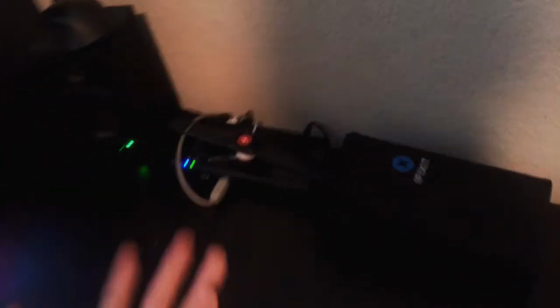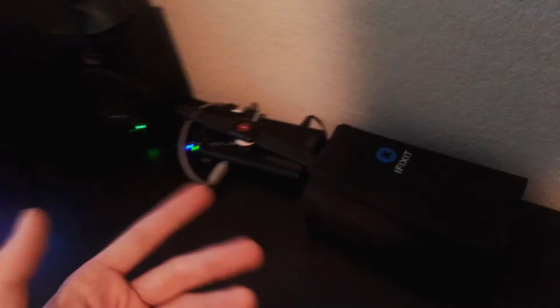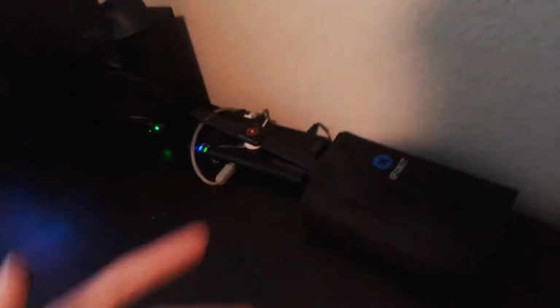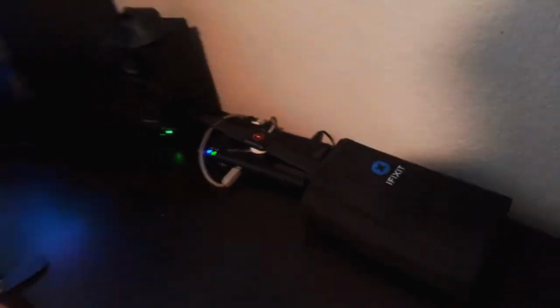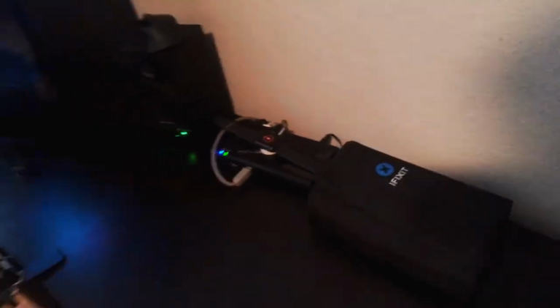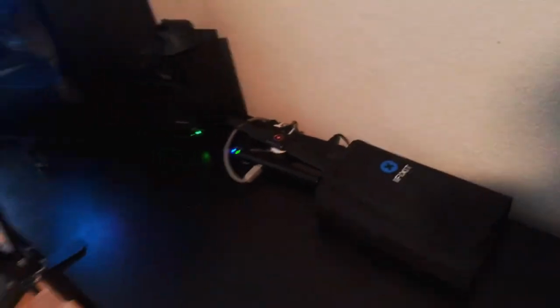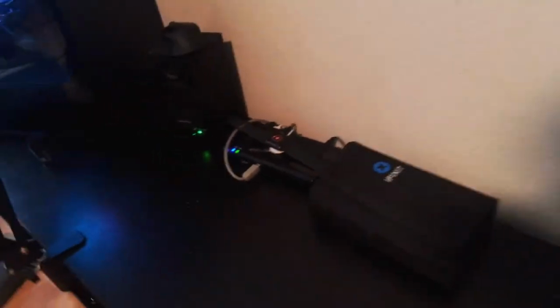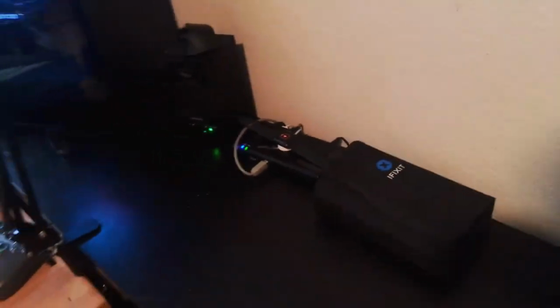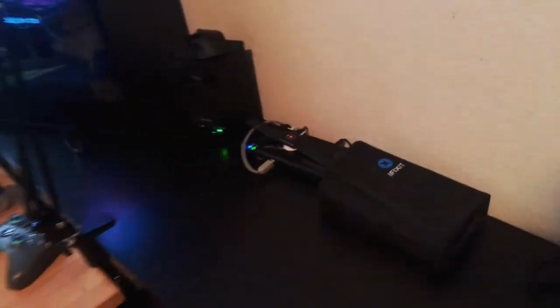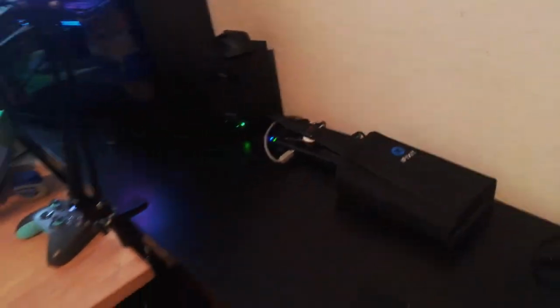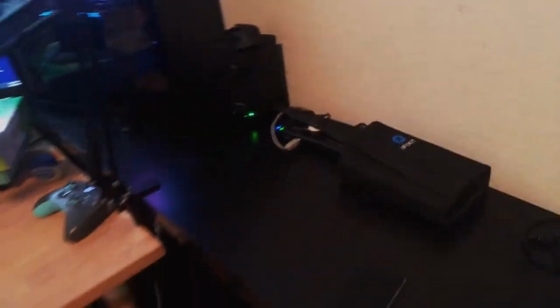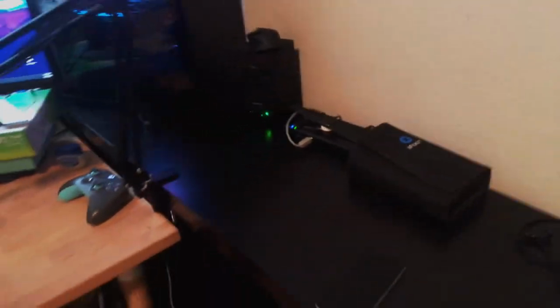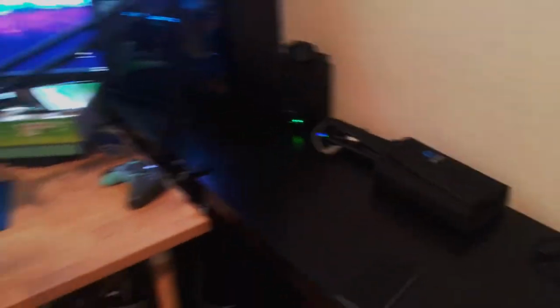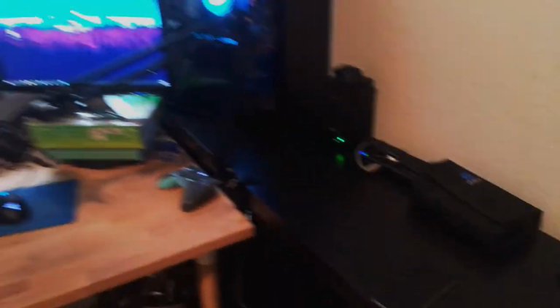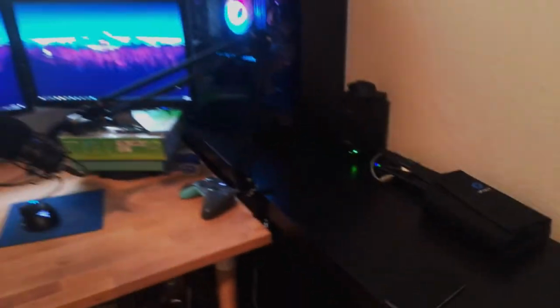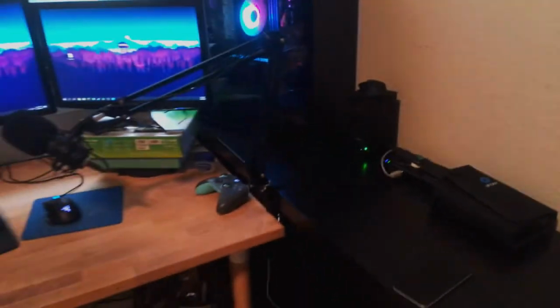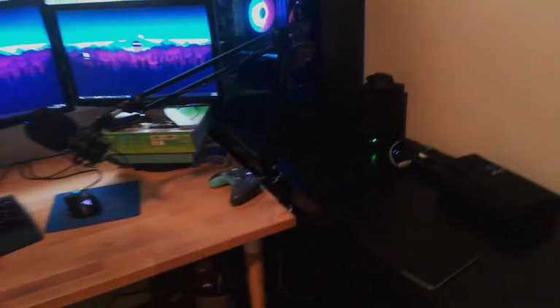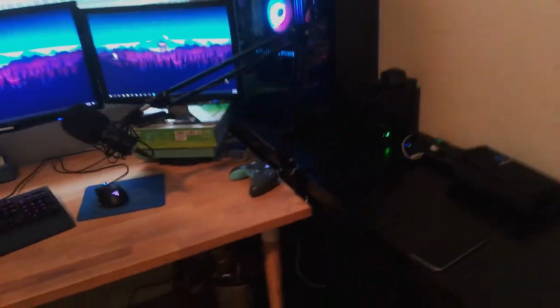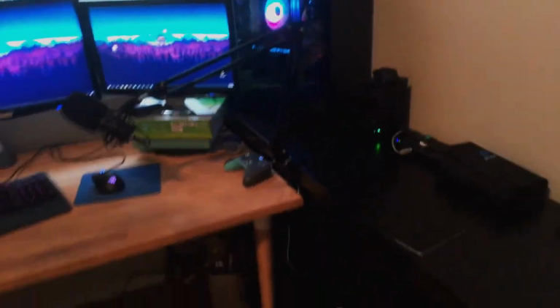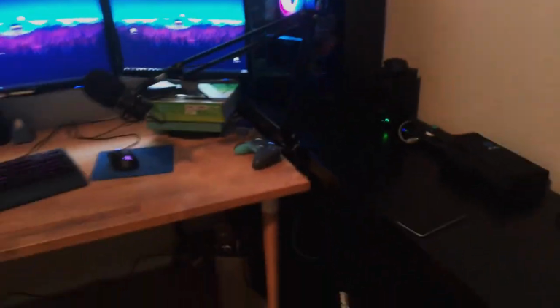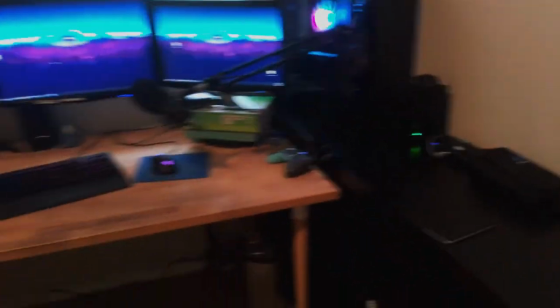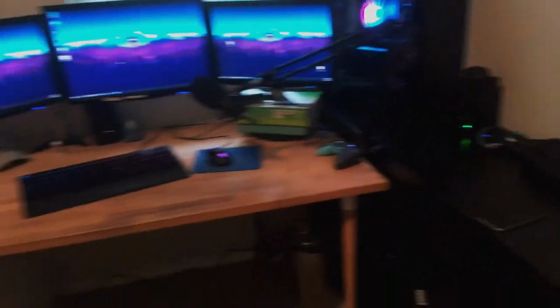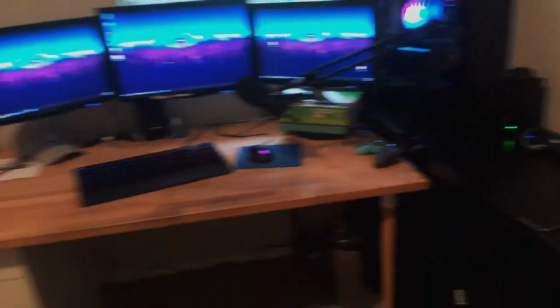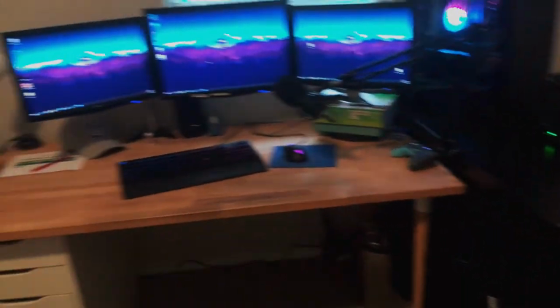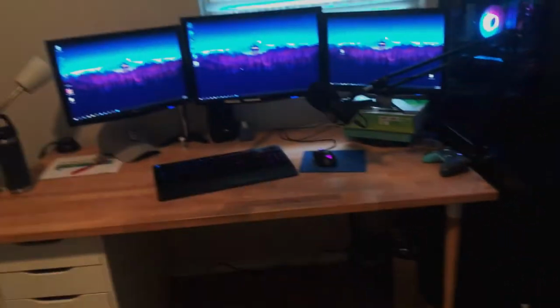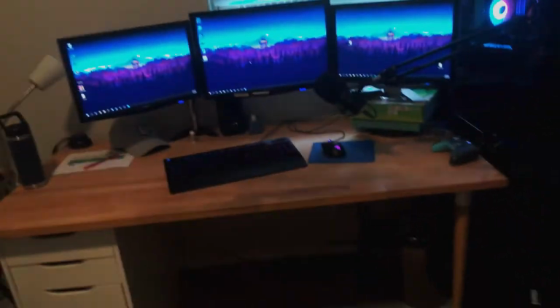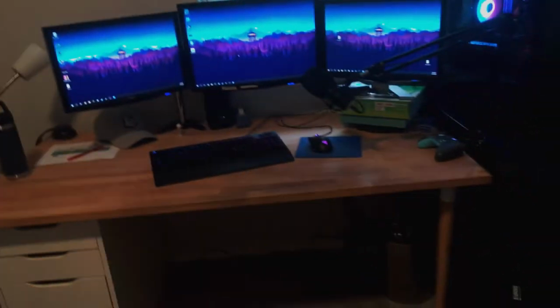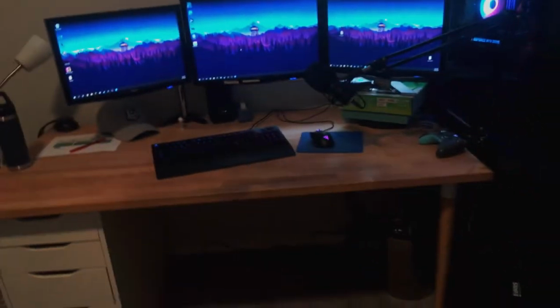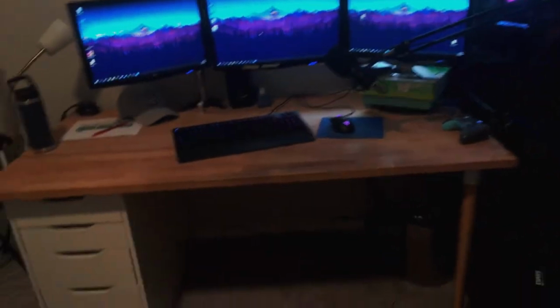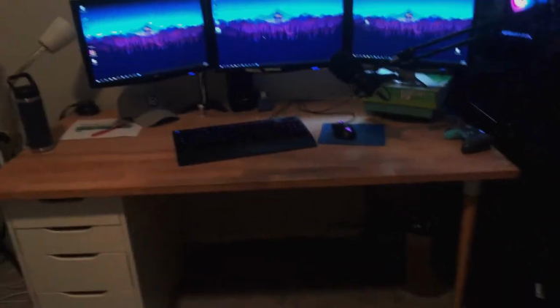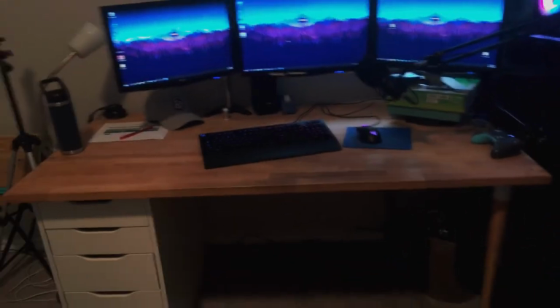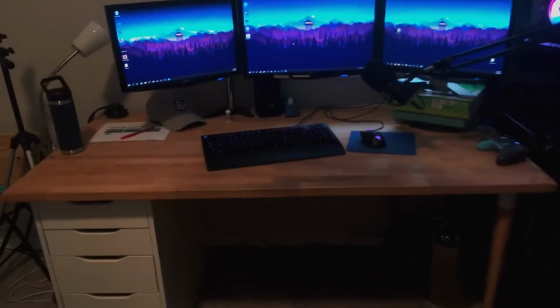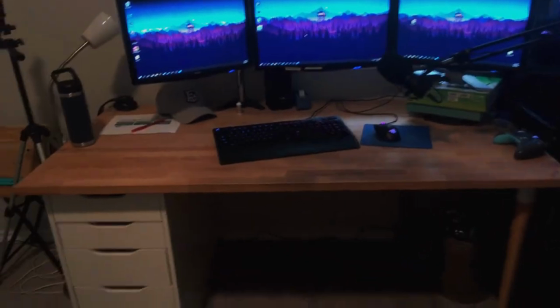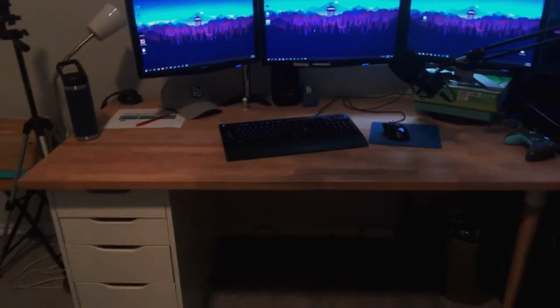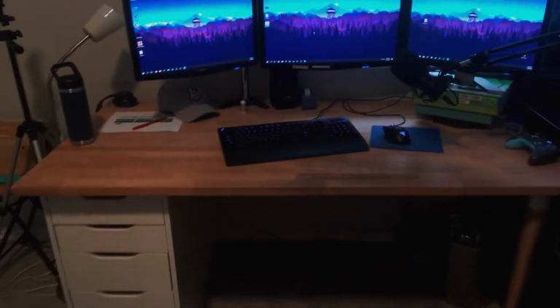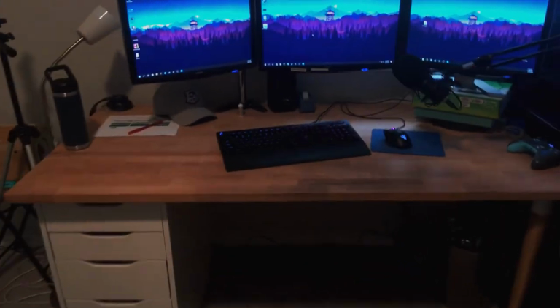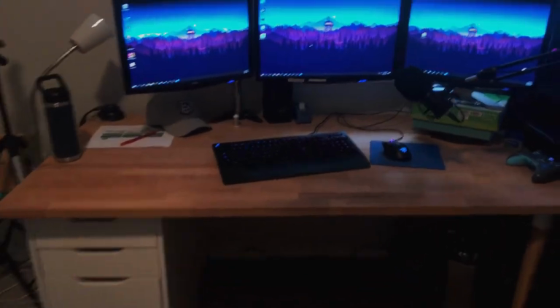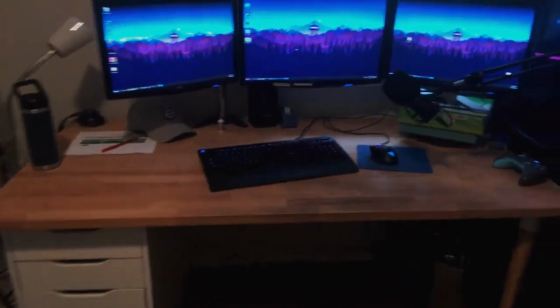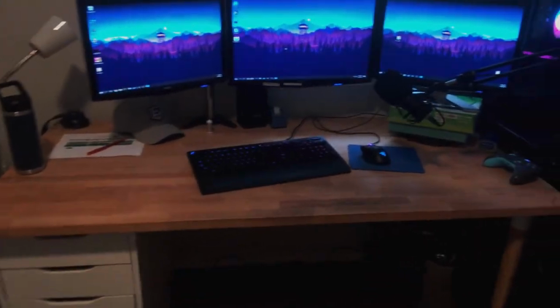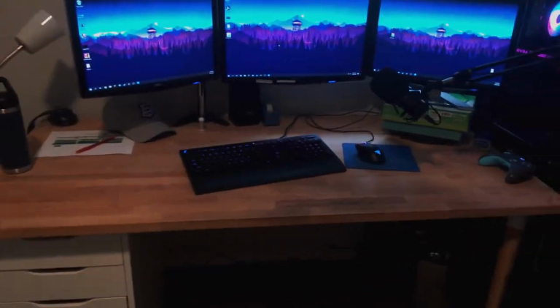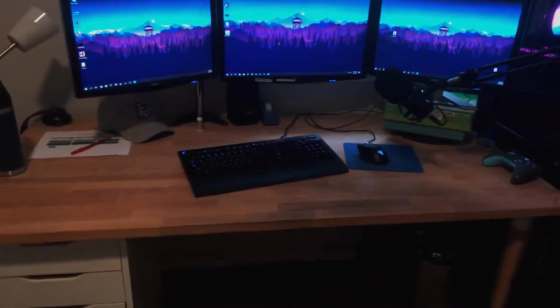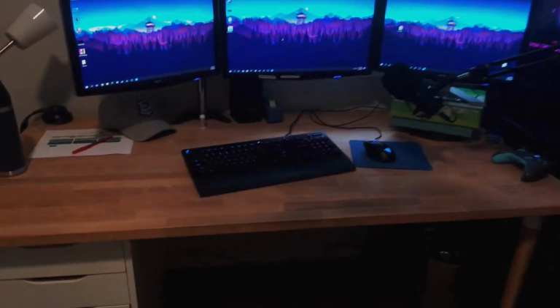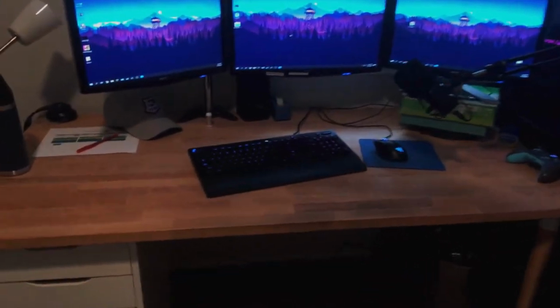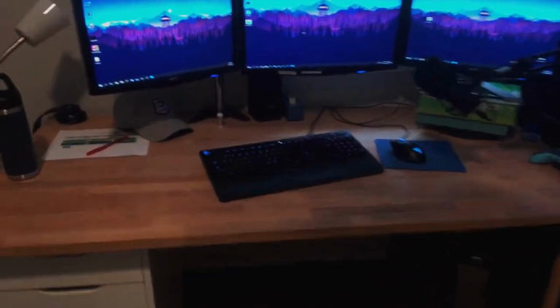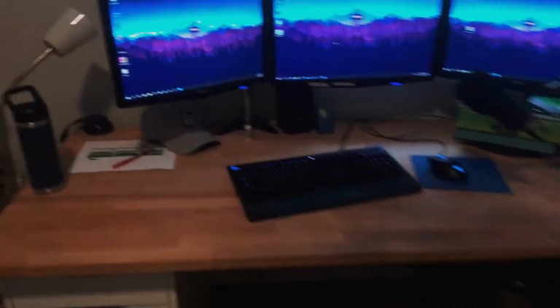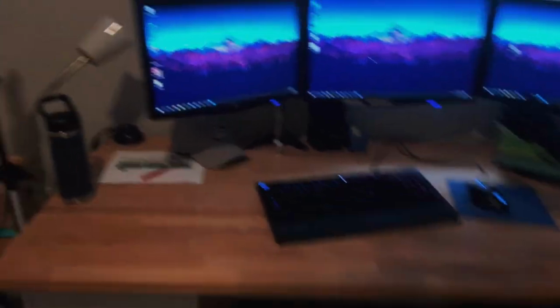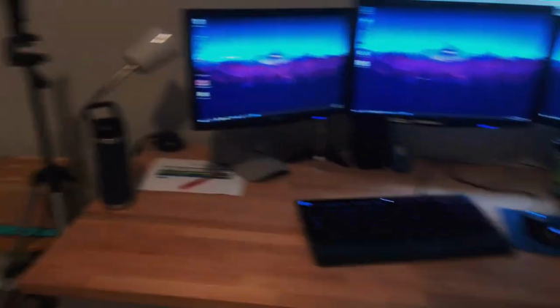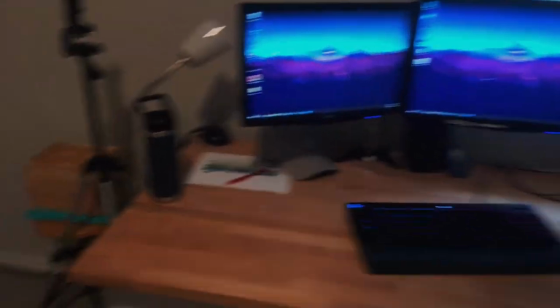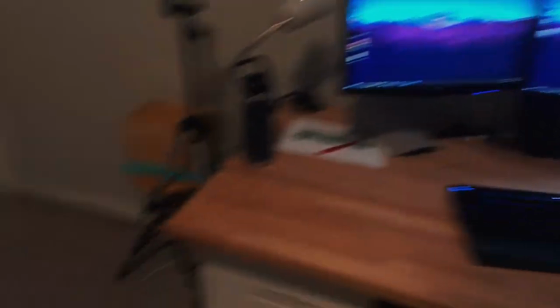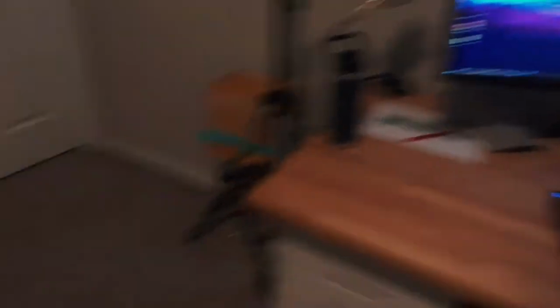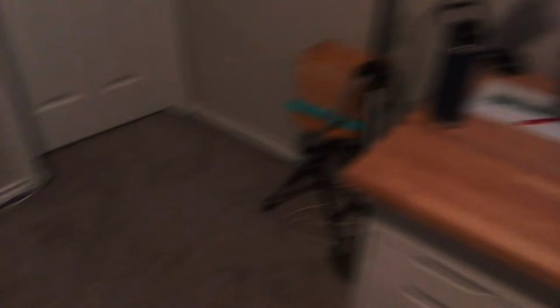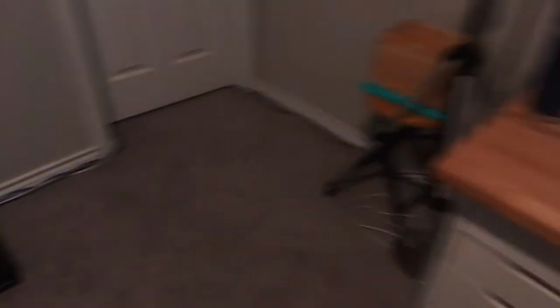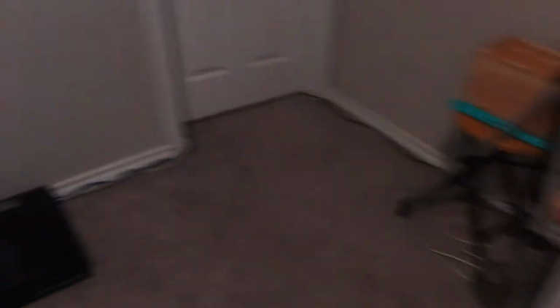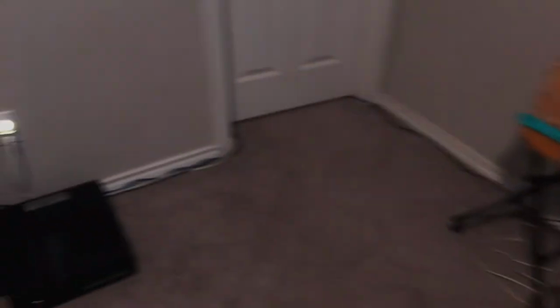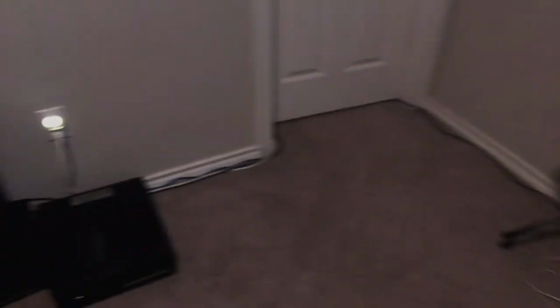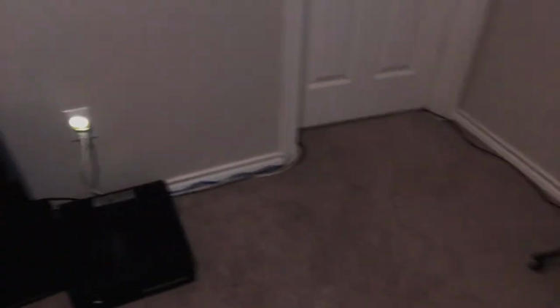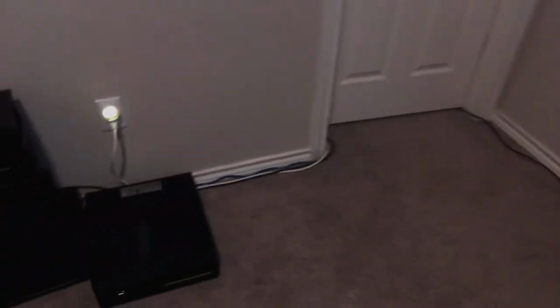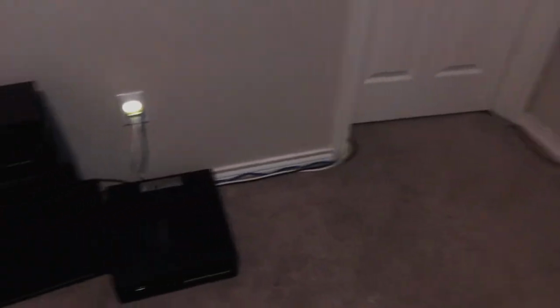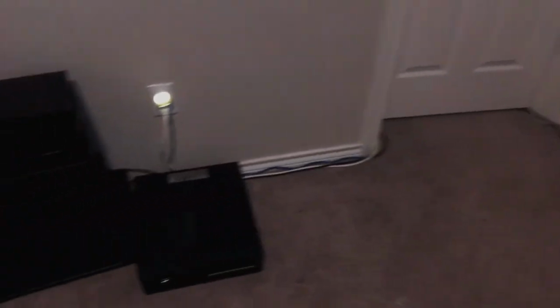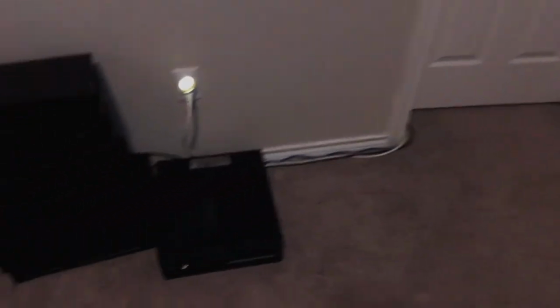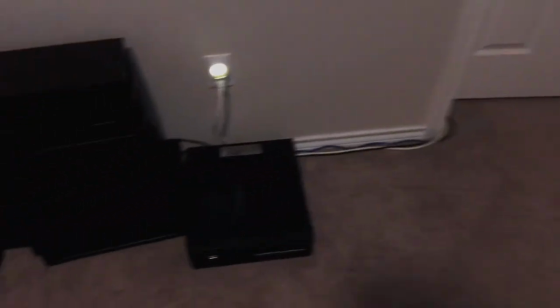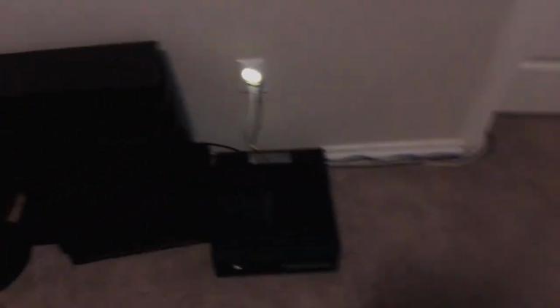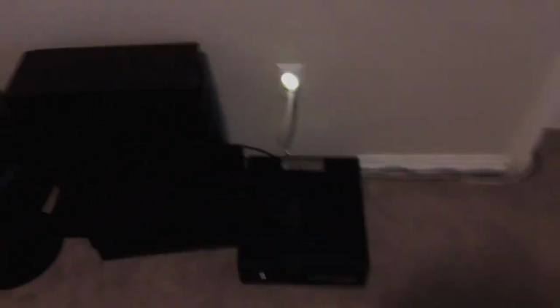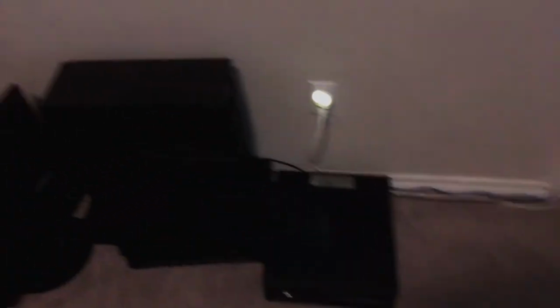So yeah, that is my setup. It's really simple, nothing crazy. Let's move over to the other parts of my room.